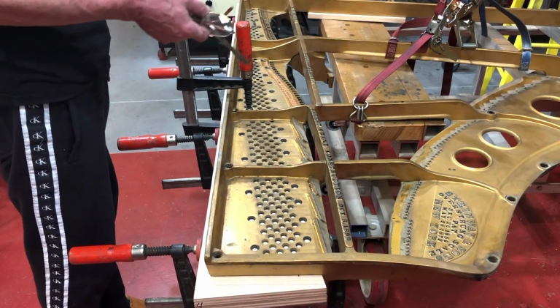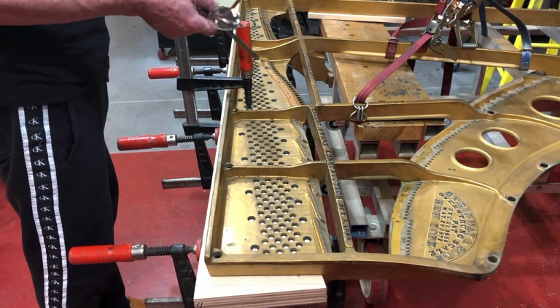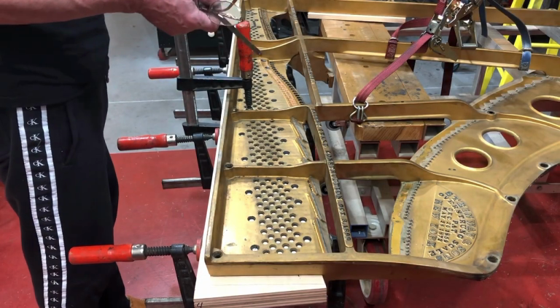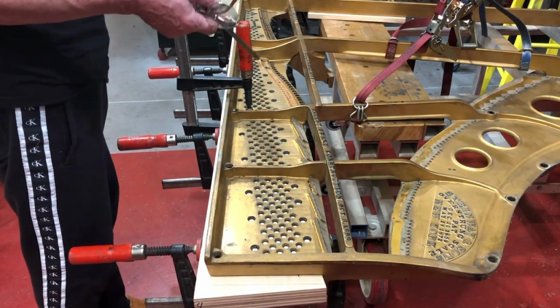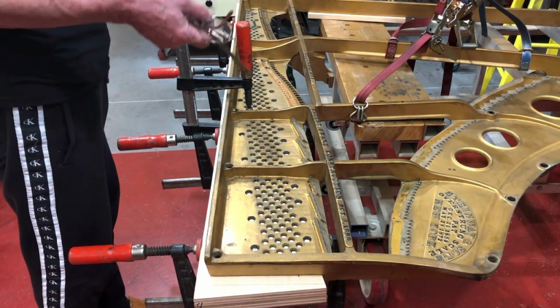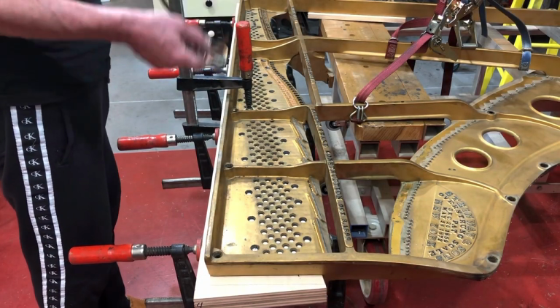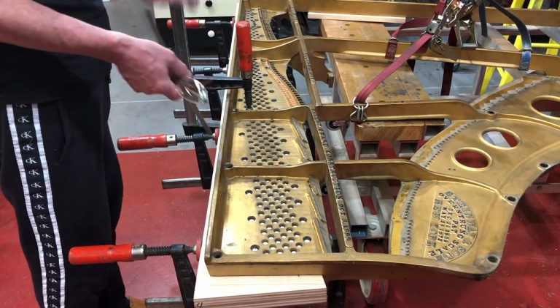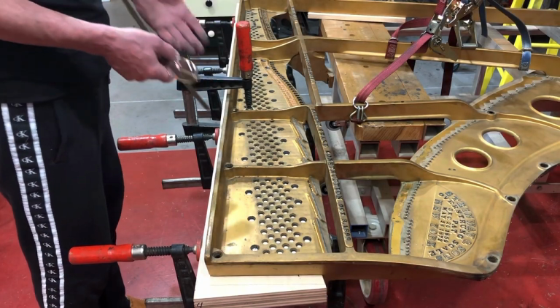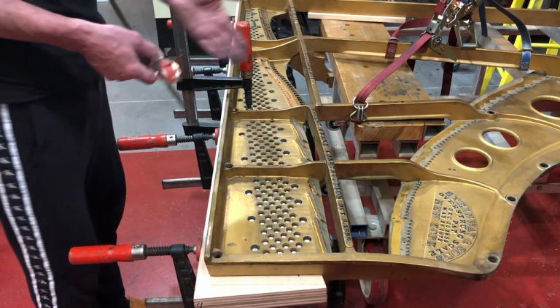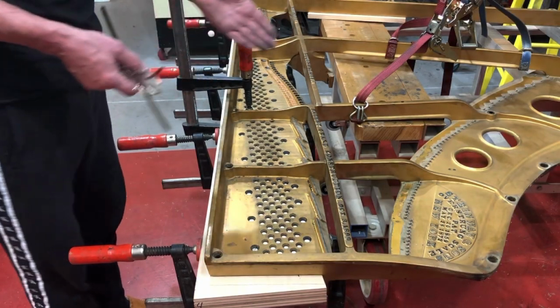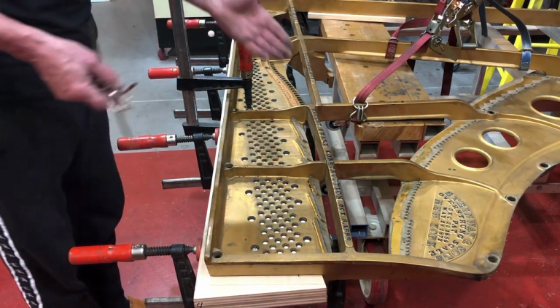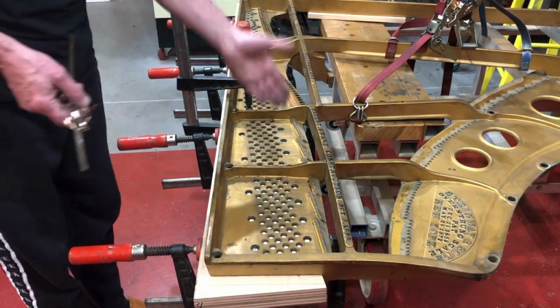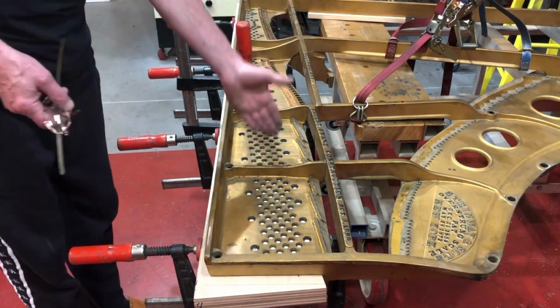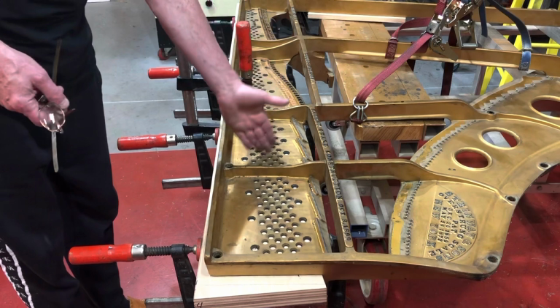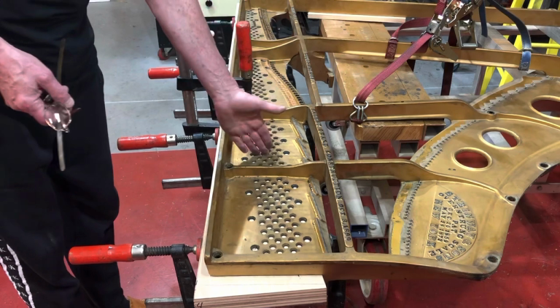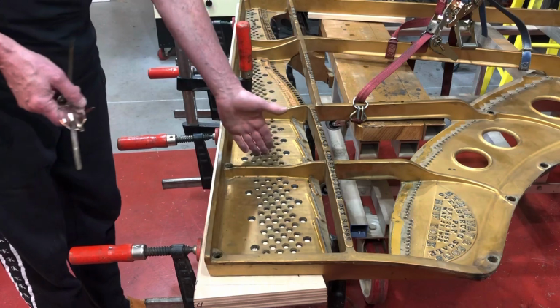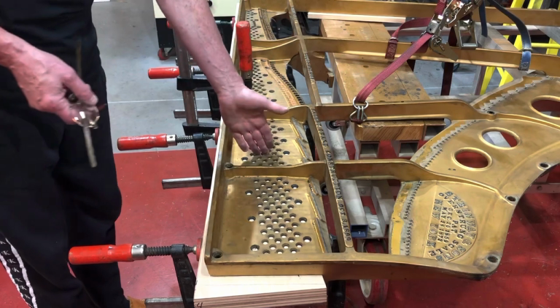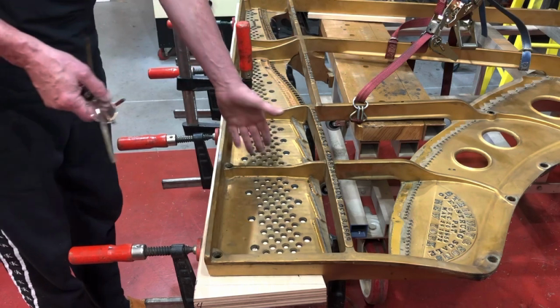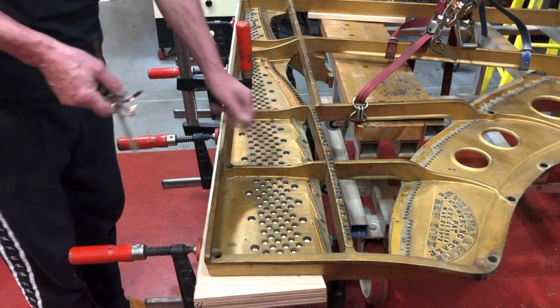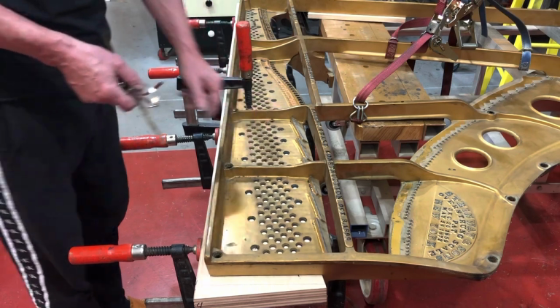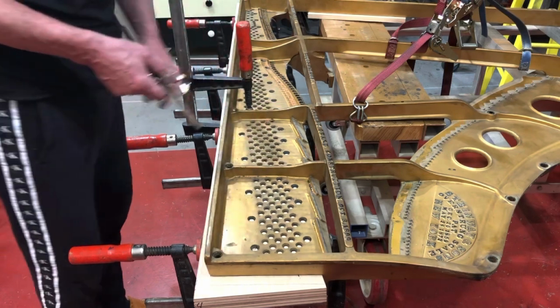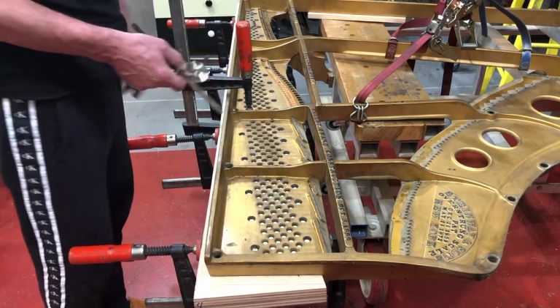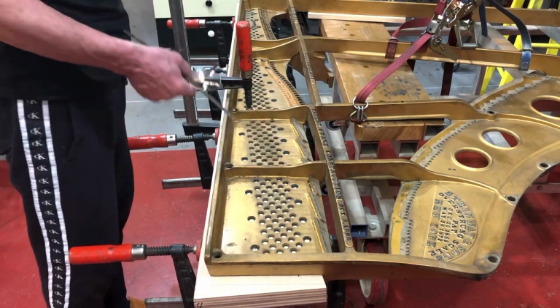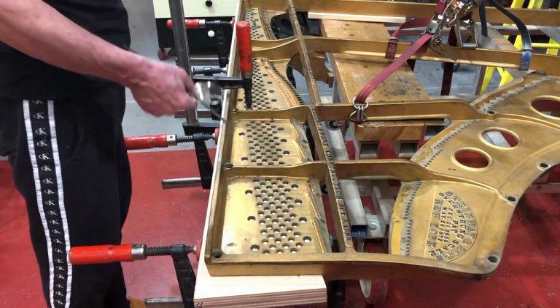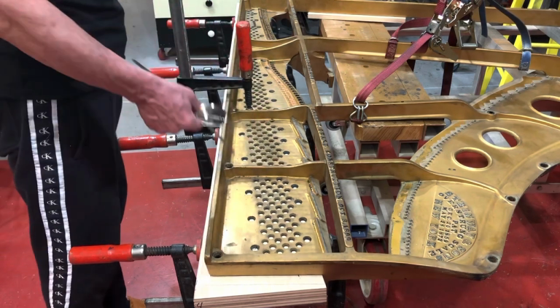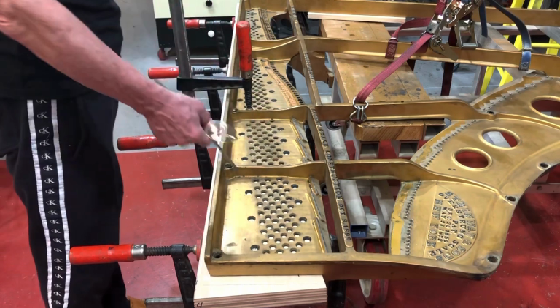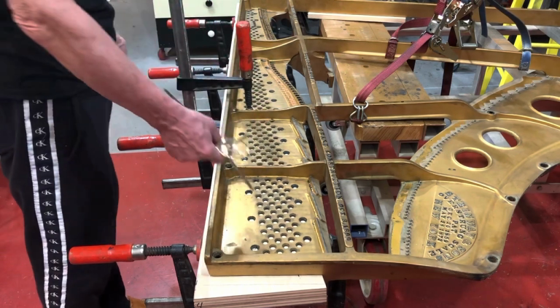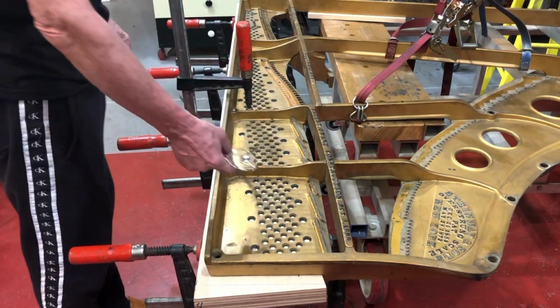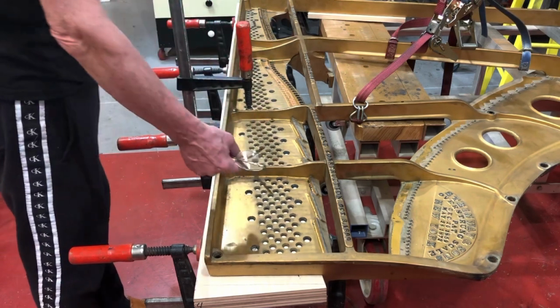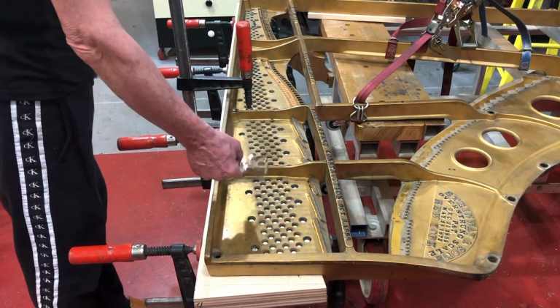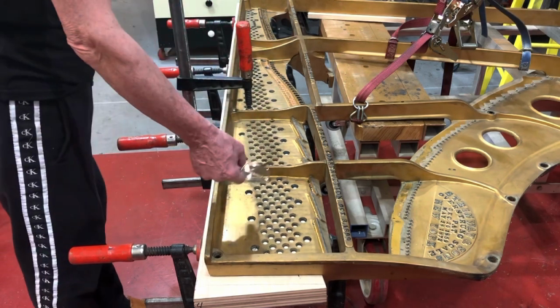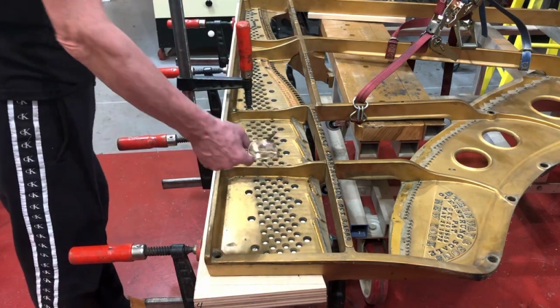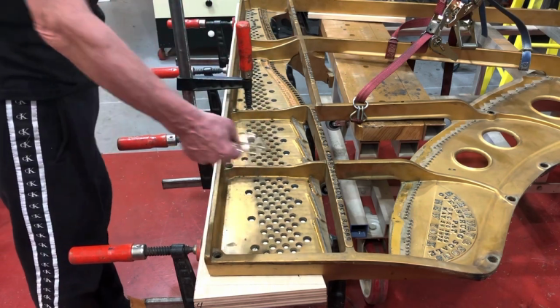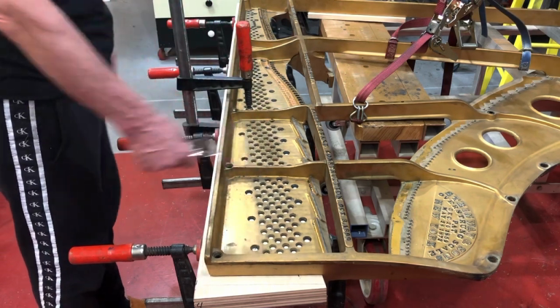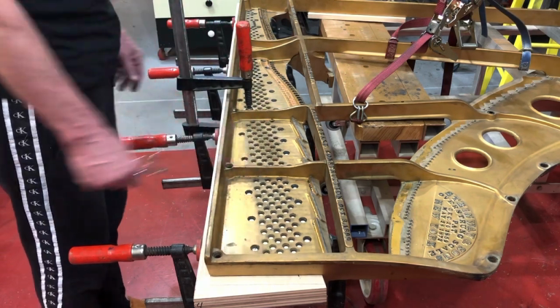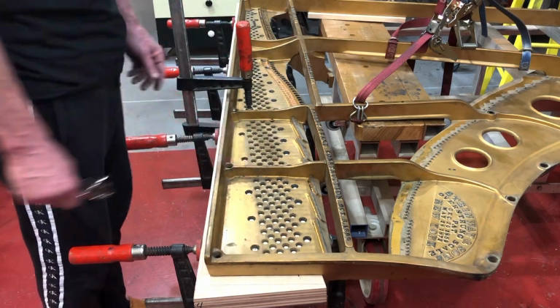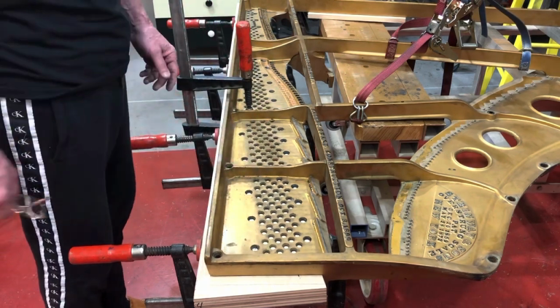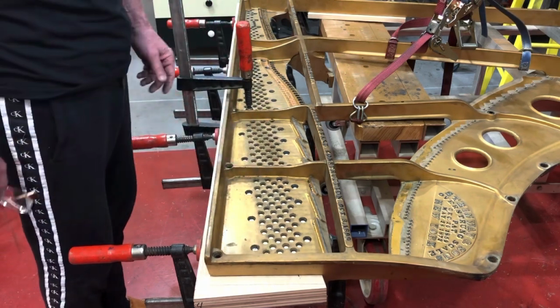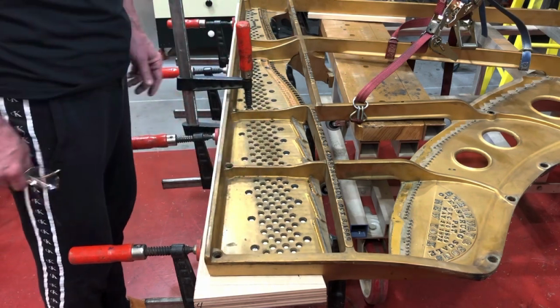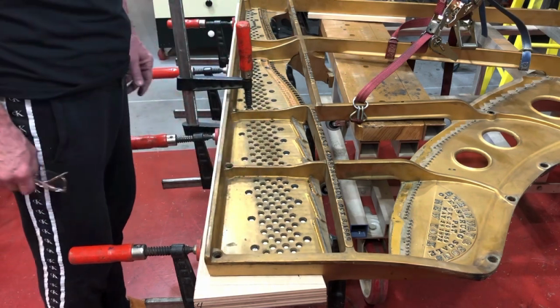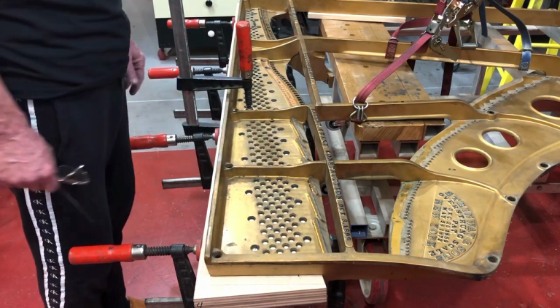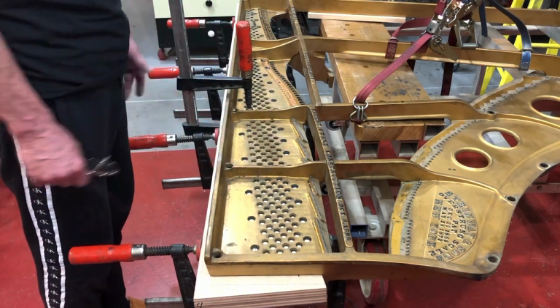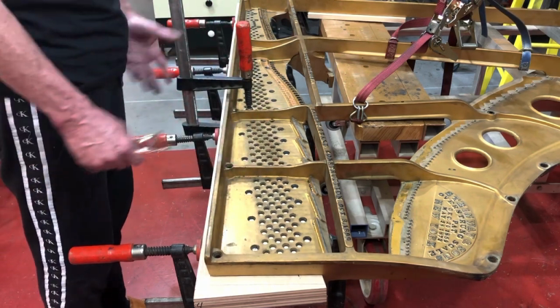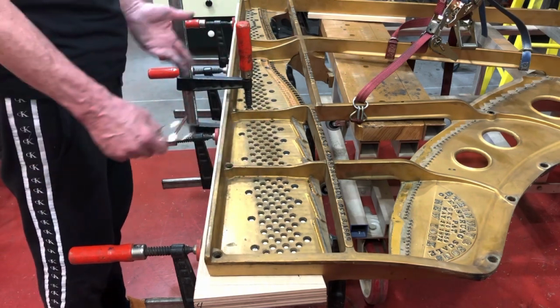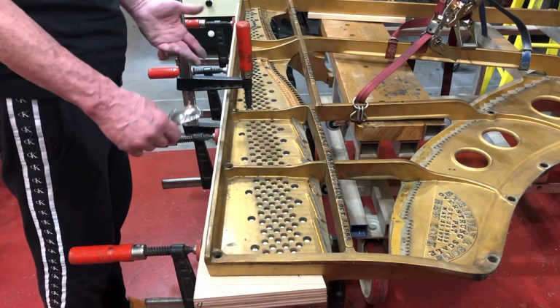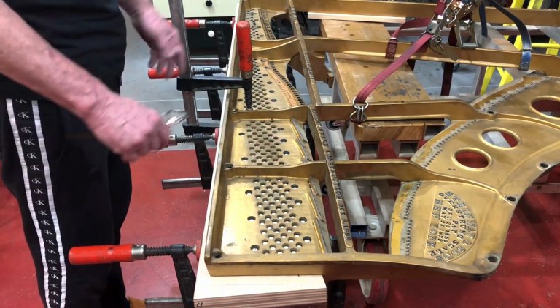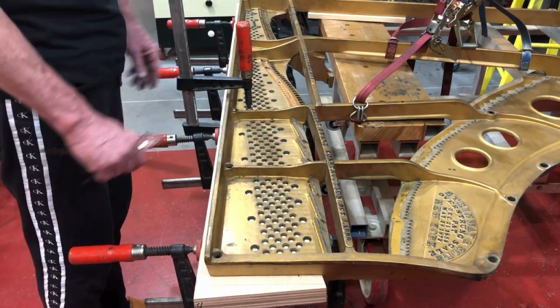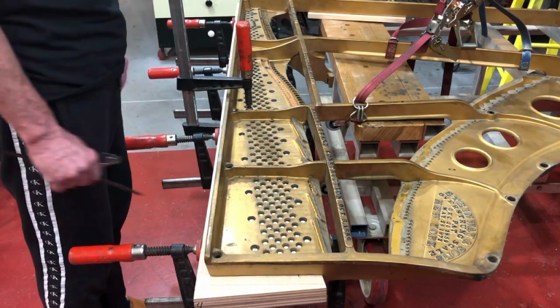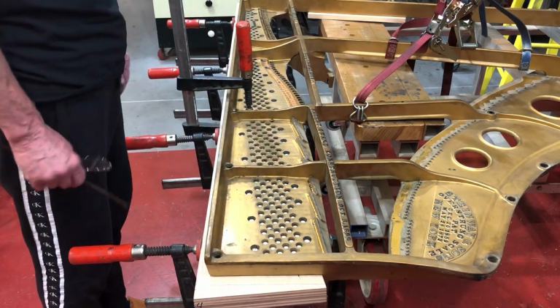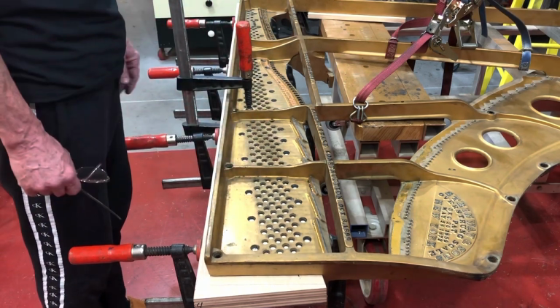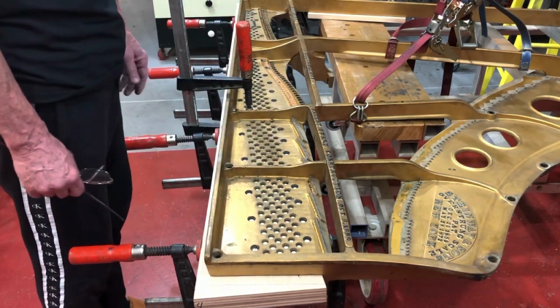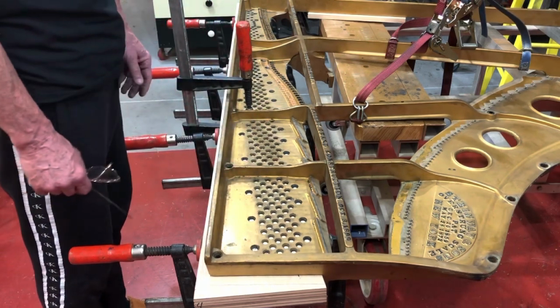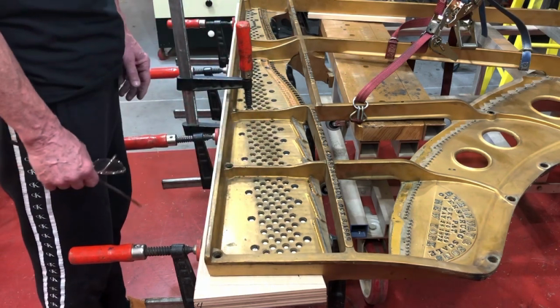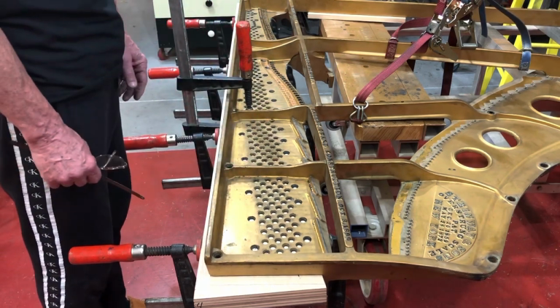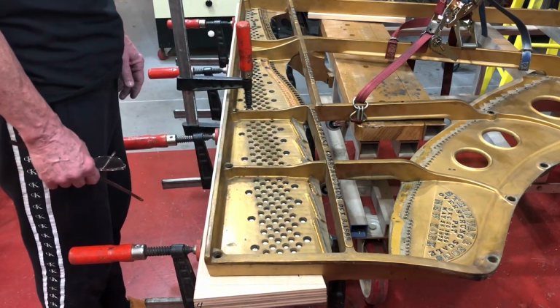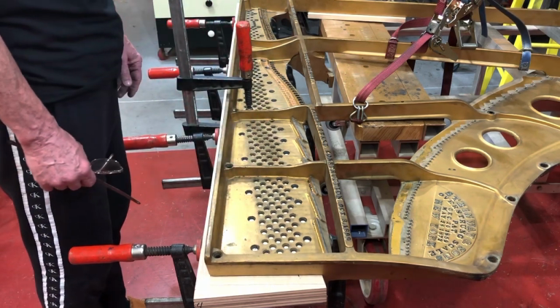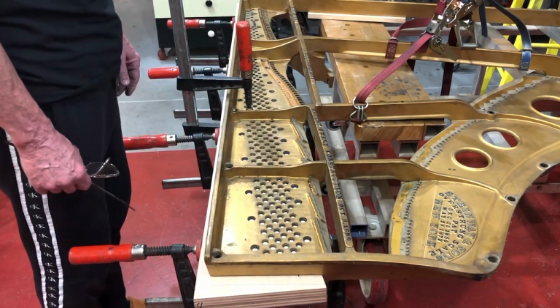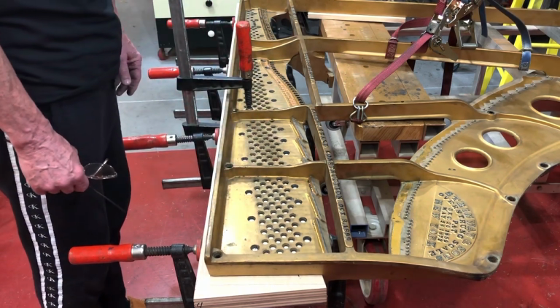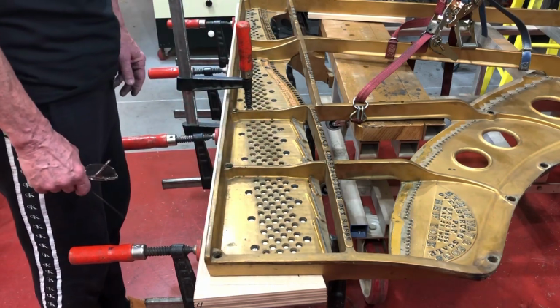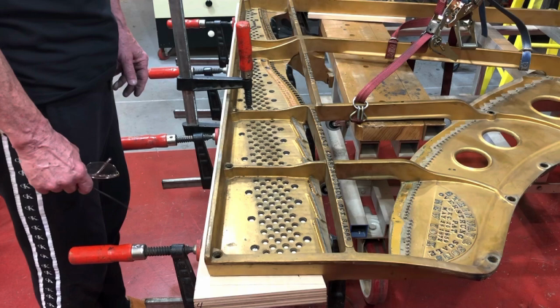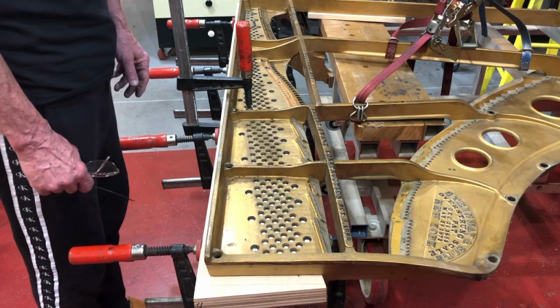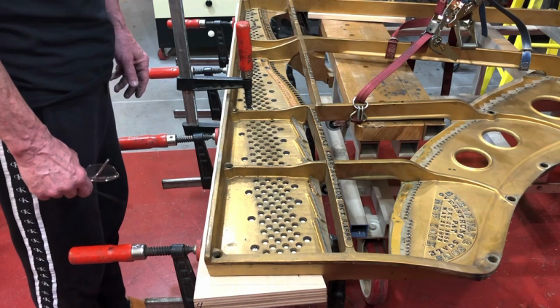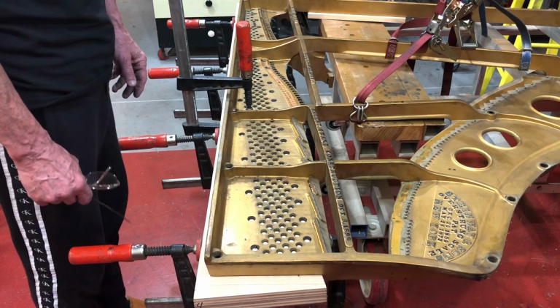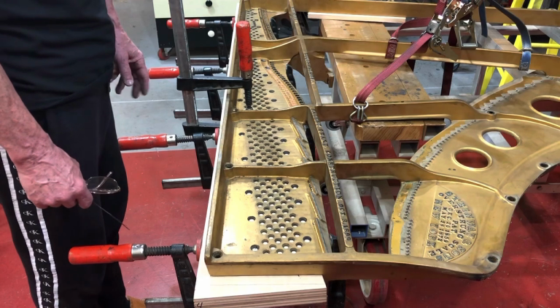Then, later on, we make the measurements for drilling the holes for the pins.